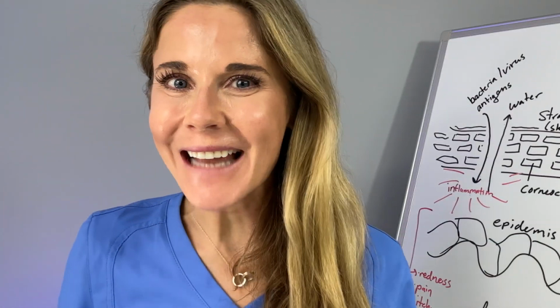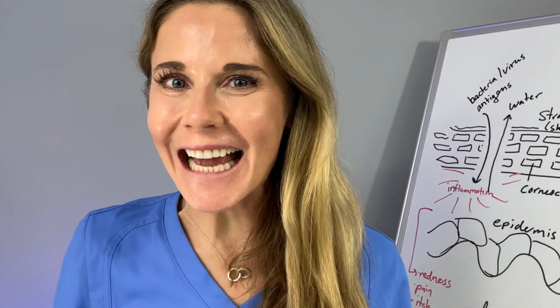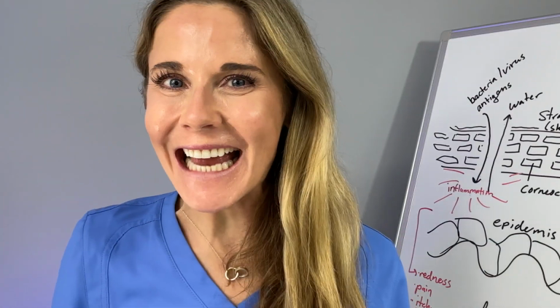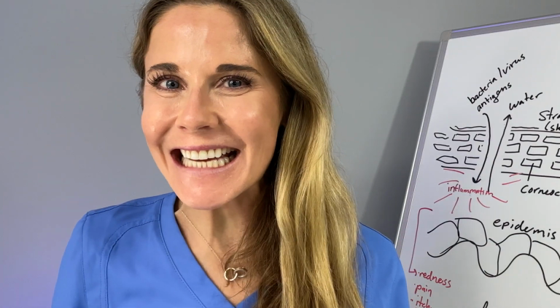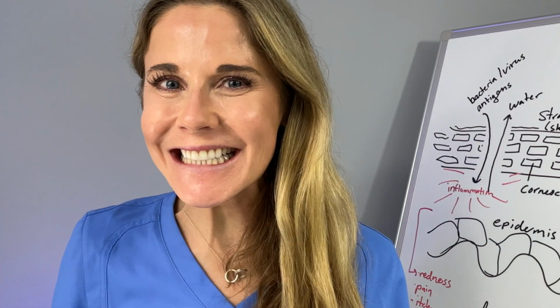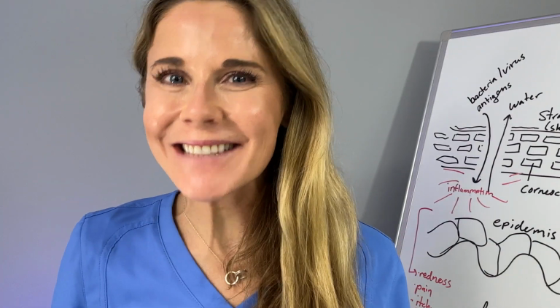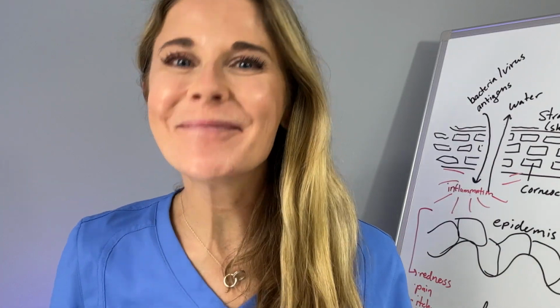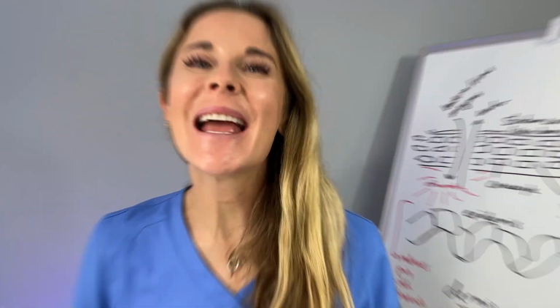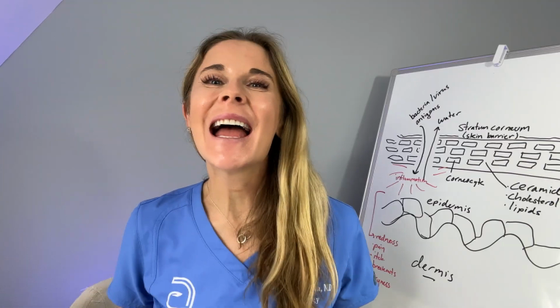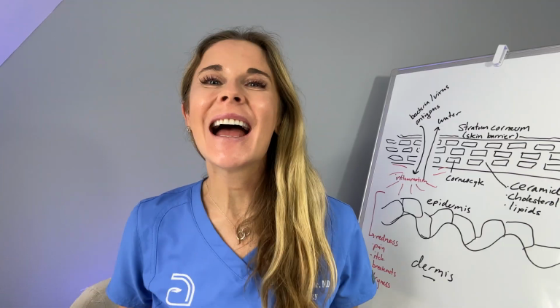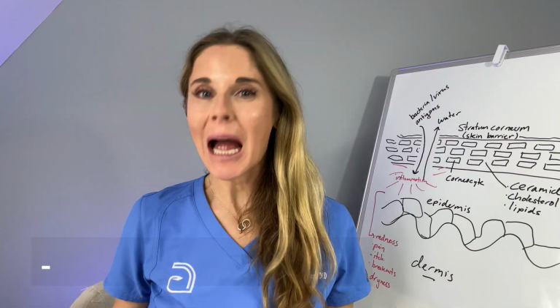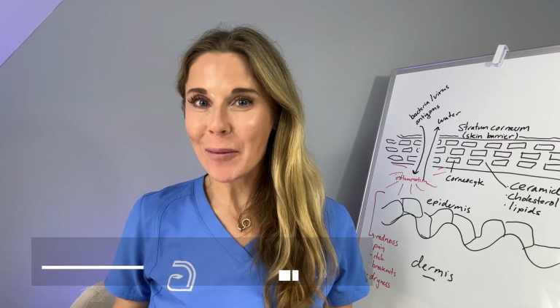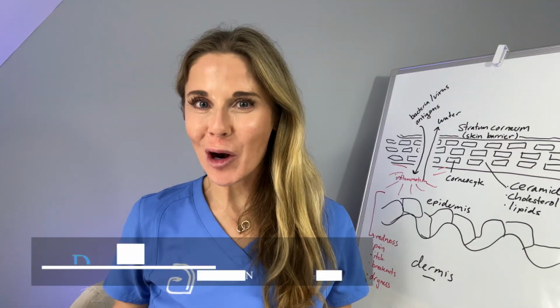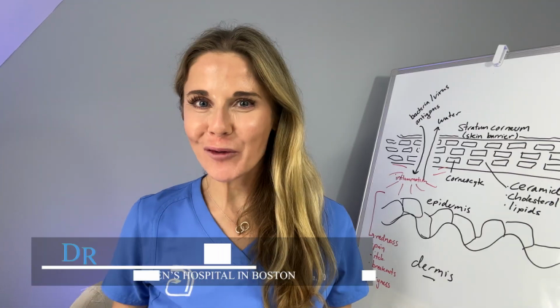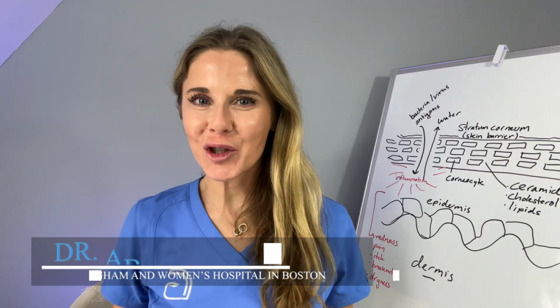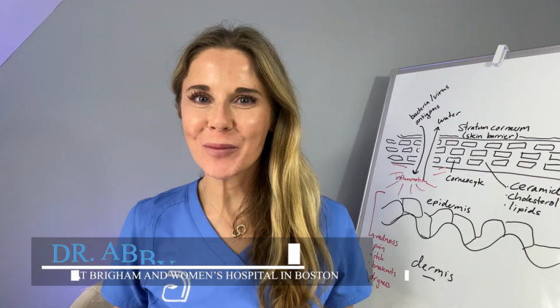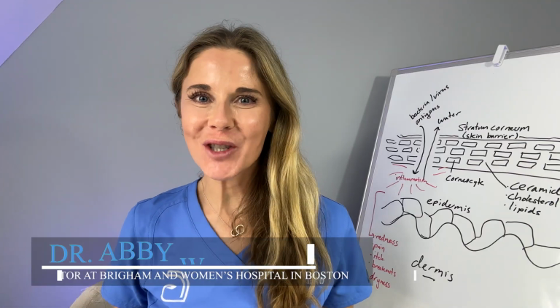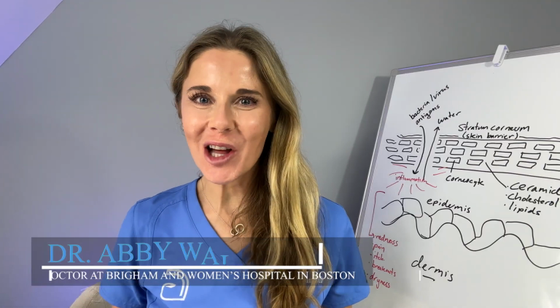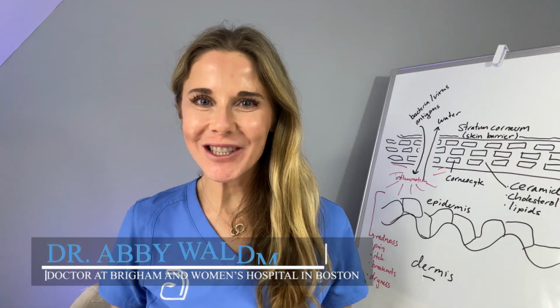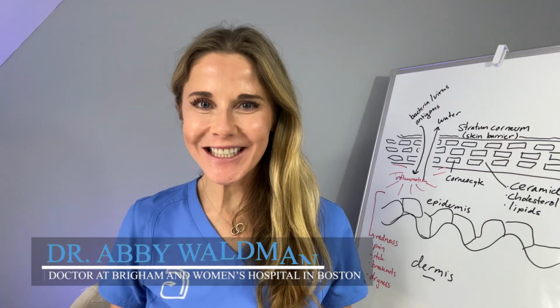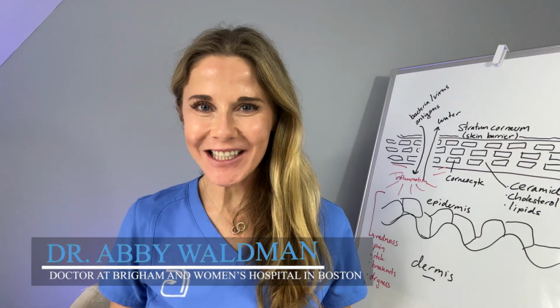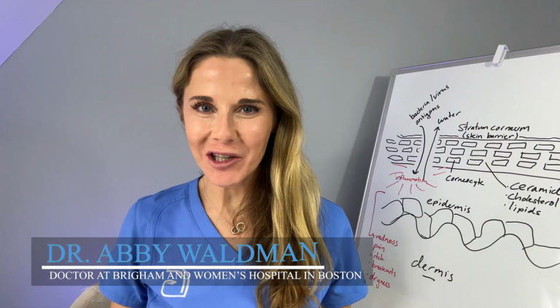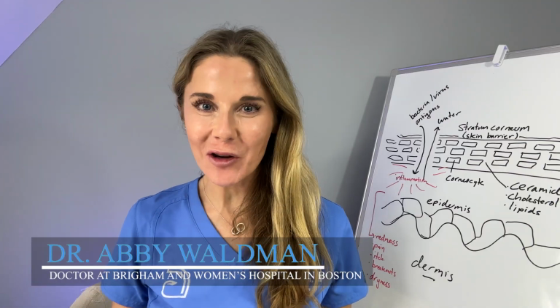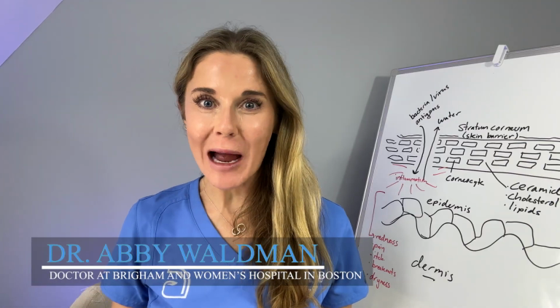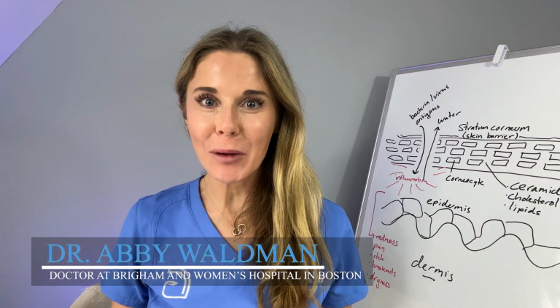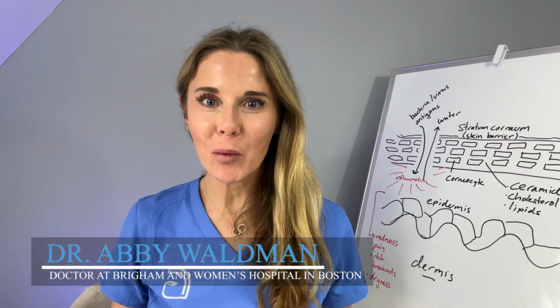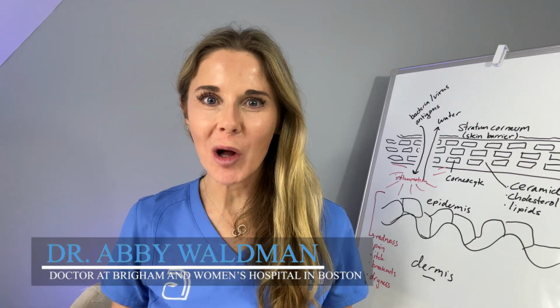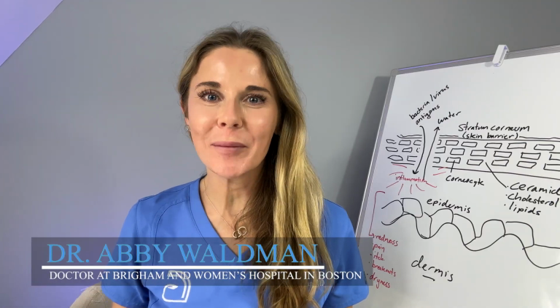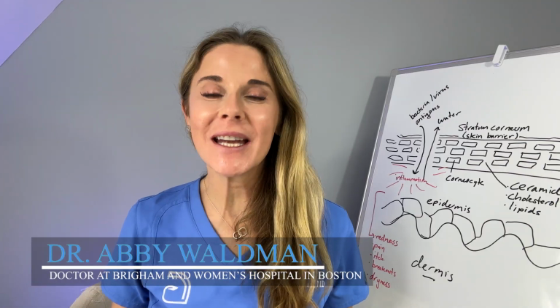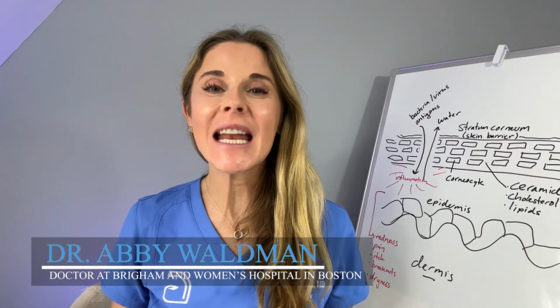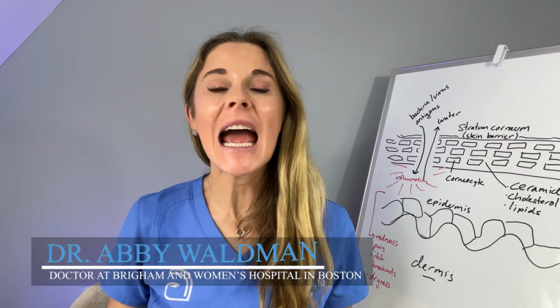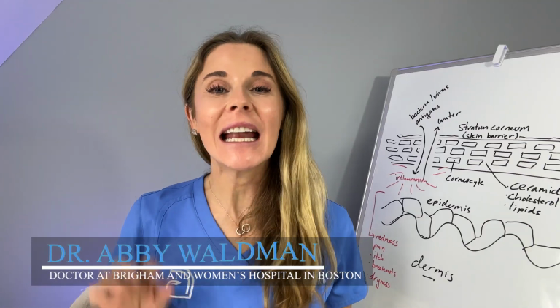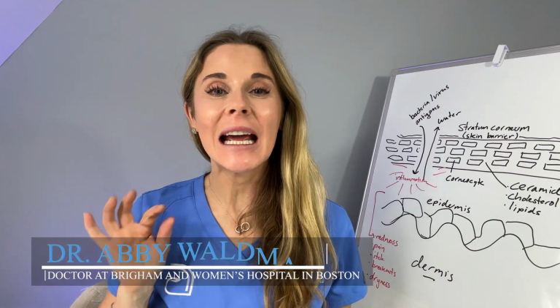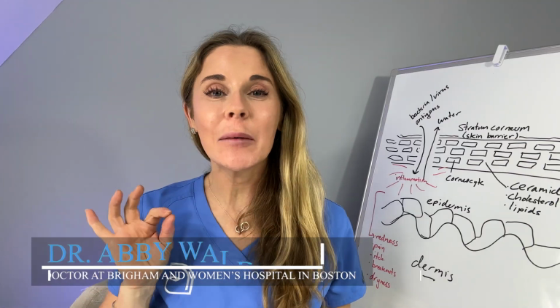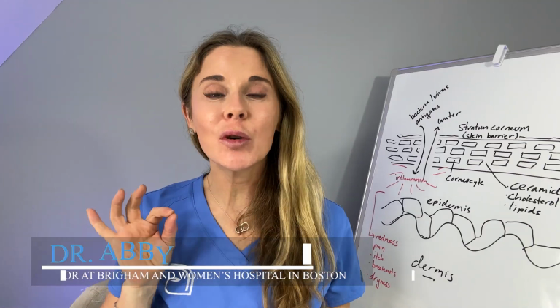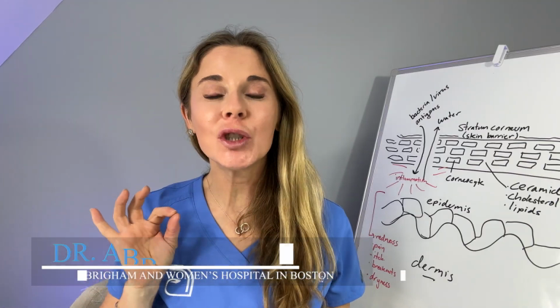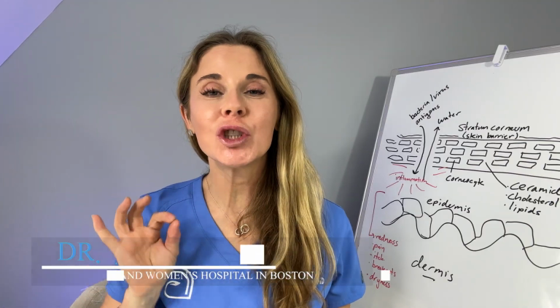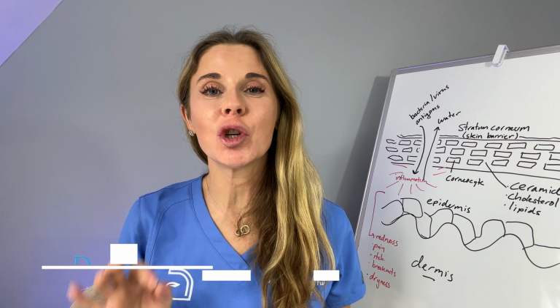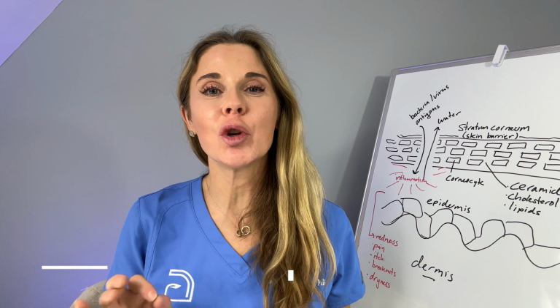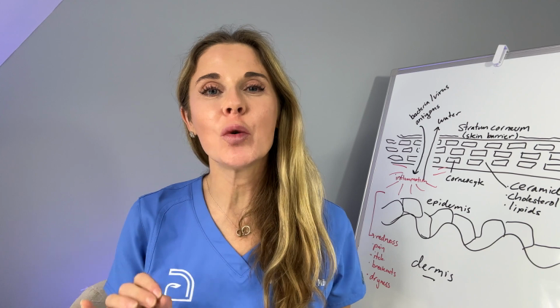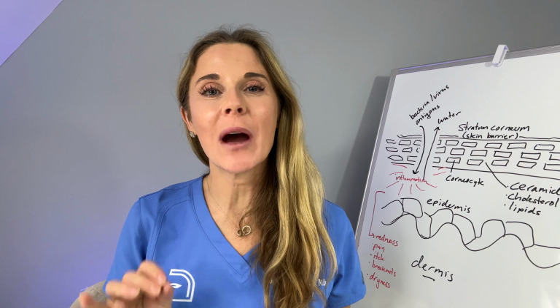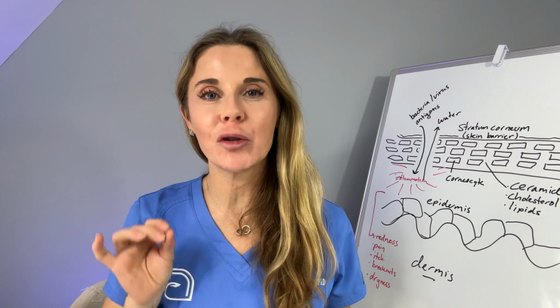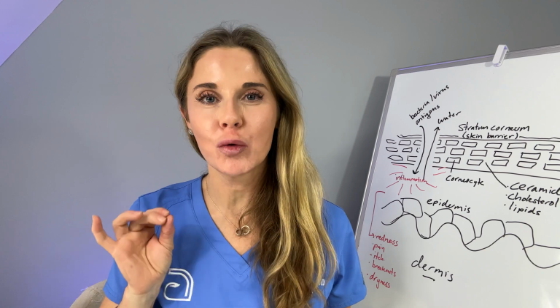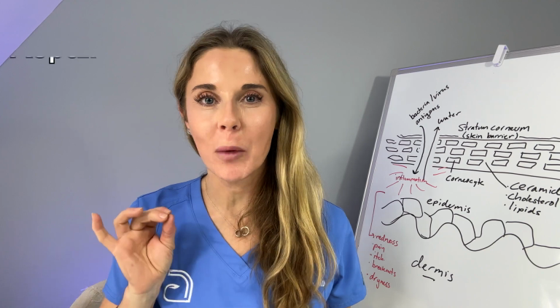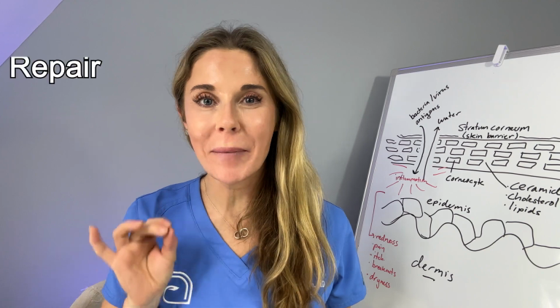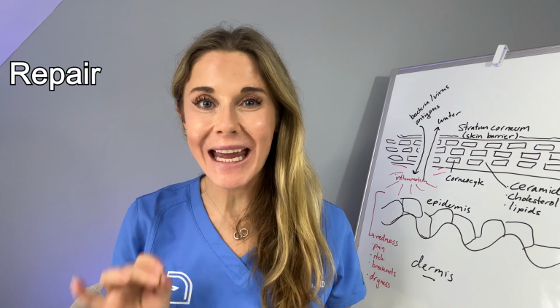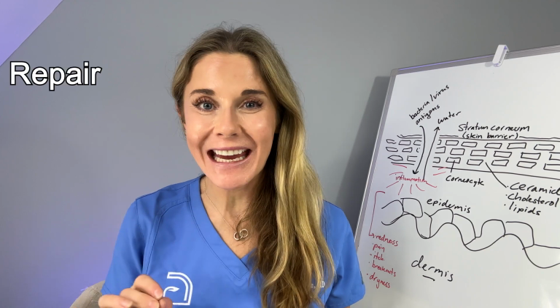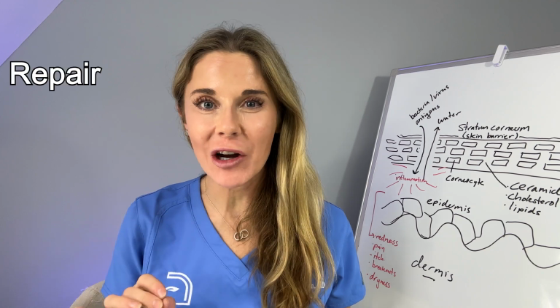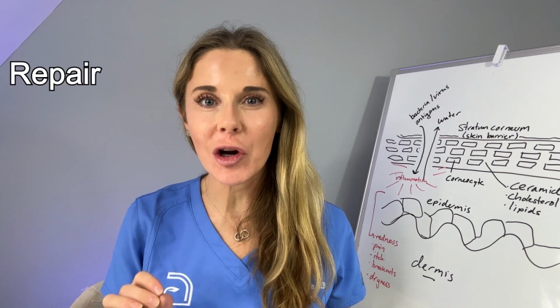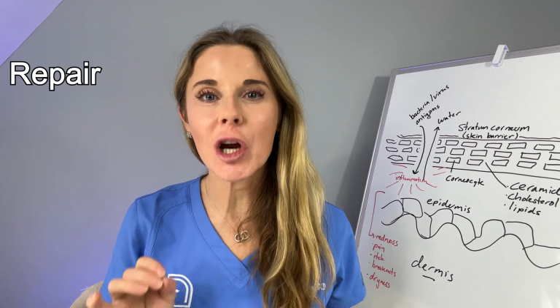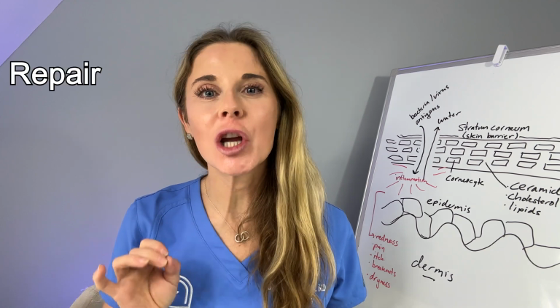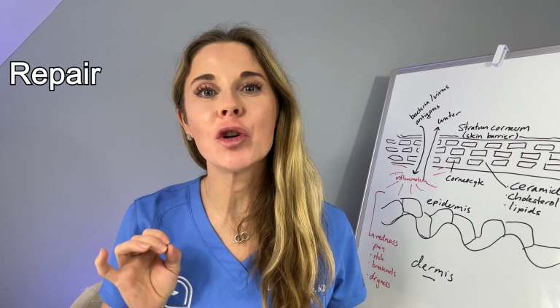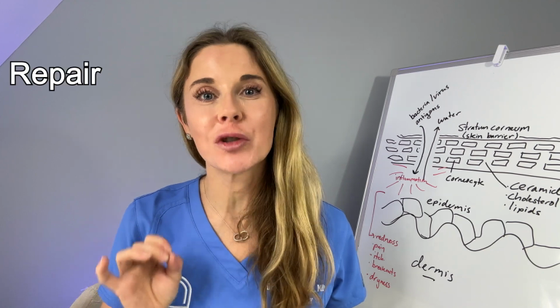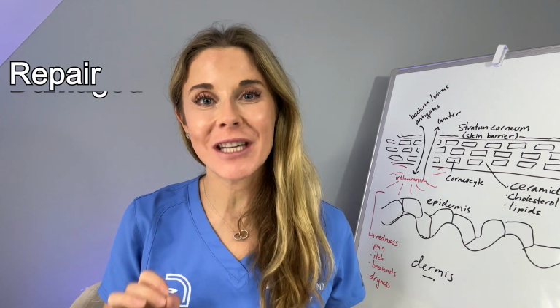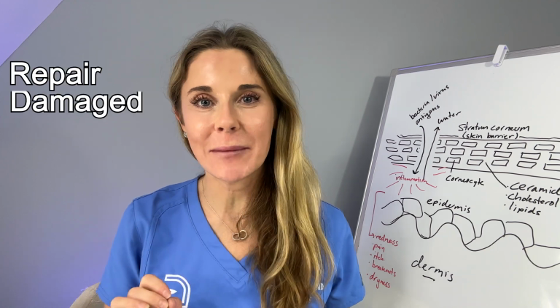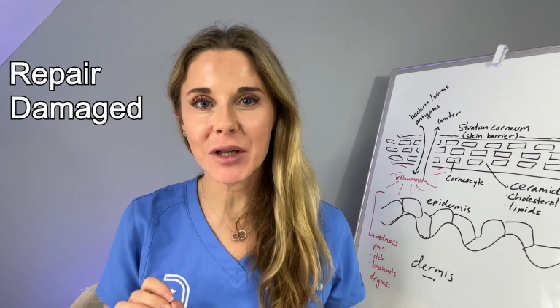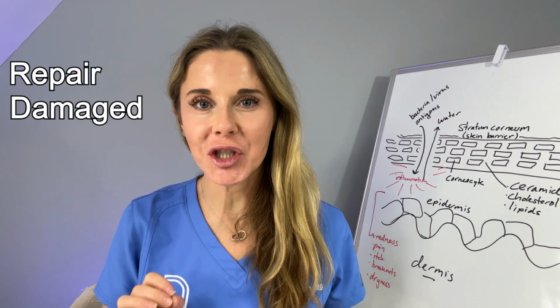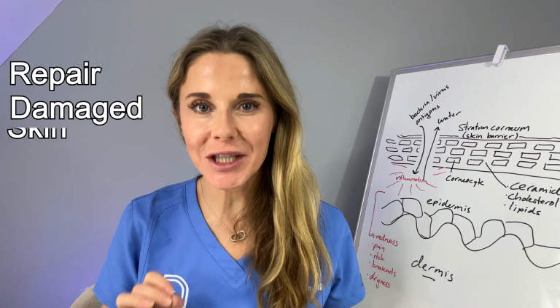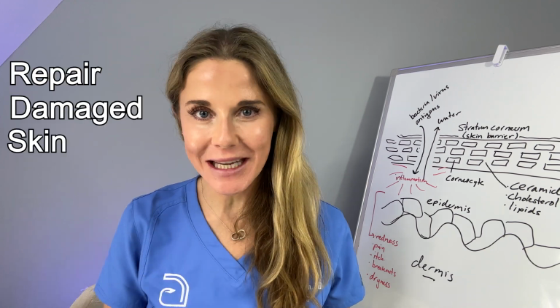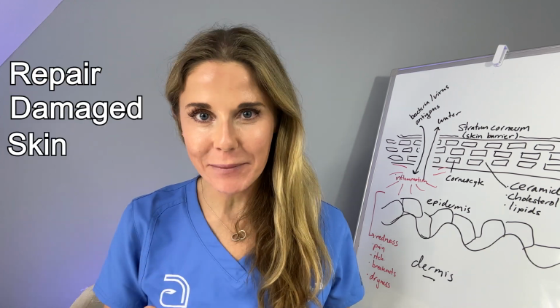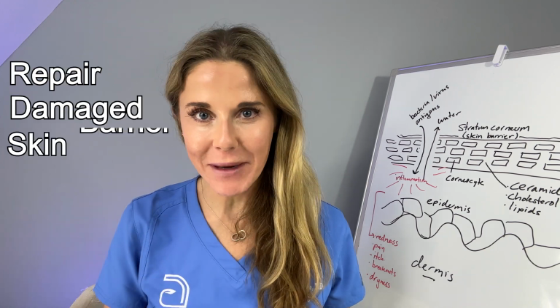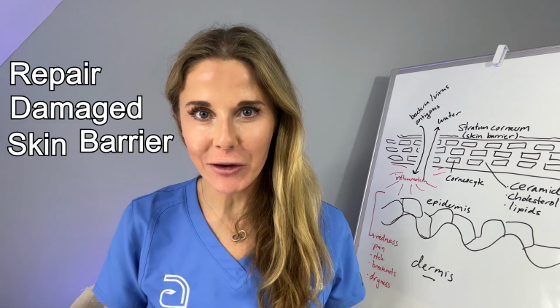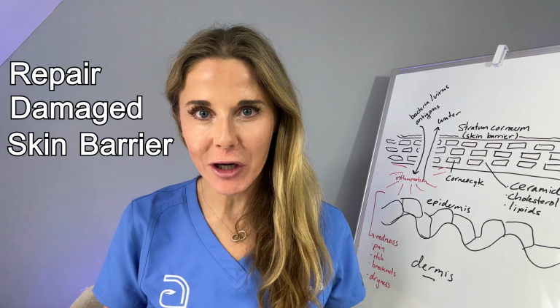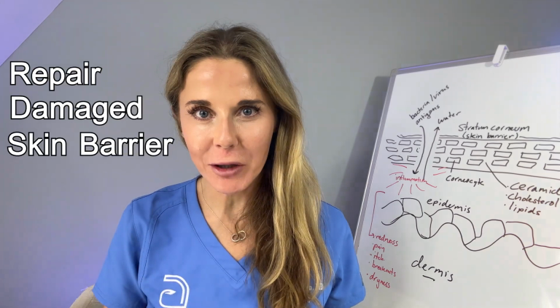Hi guys. I'm Harvard dermatologist Dr. Abby Waldman, and I'm going to show you how to repair your damaged skin barrier.